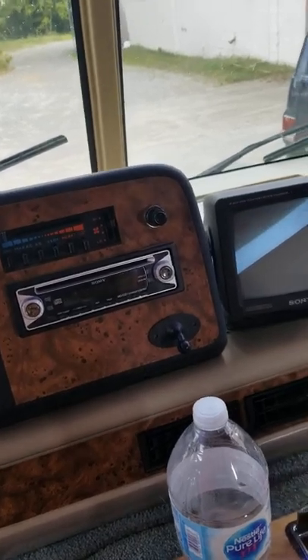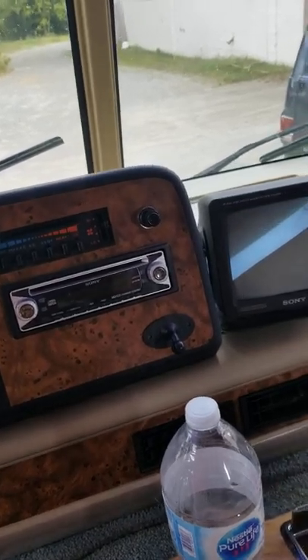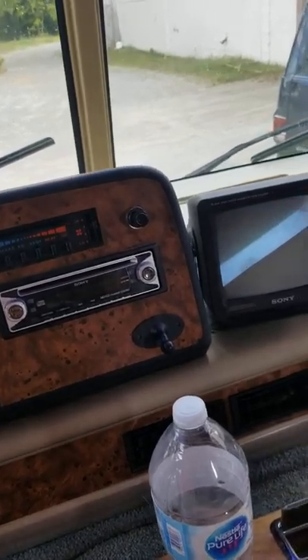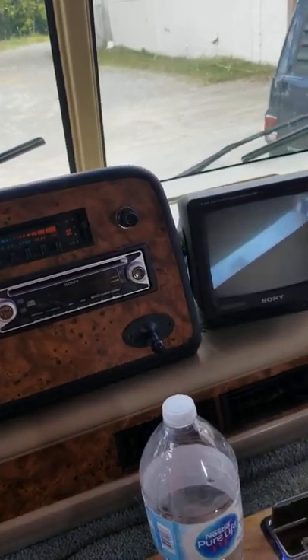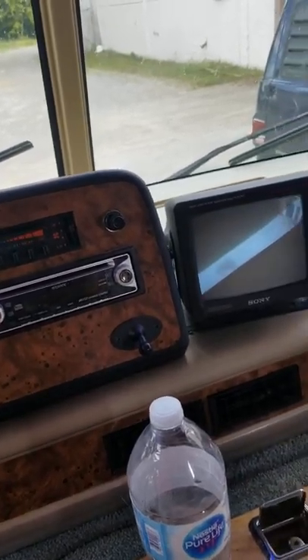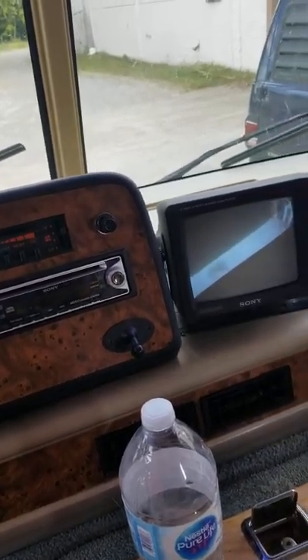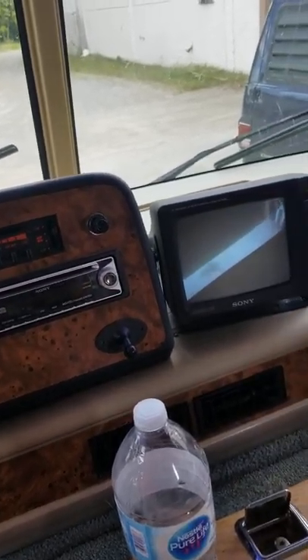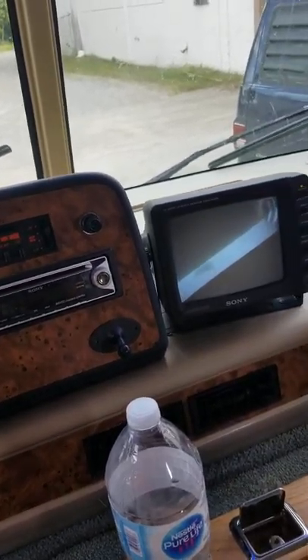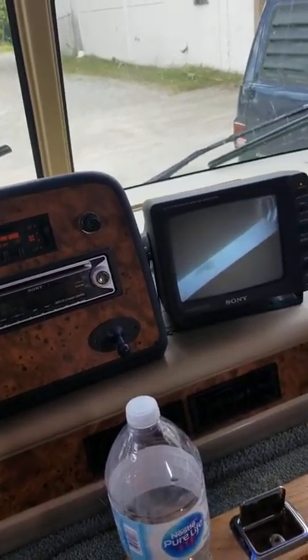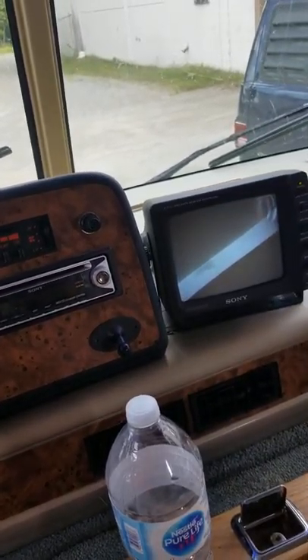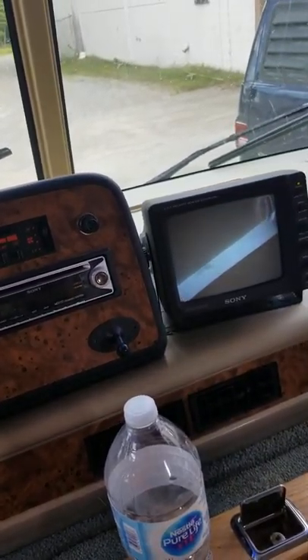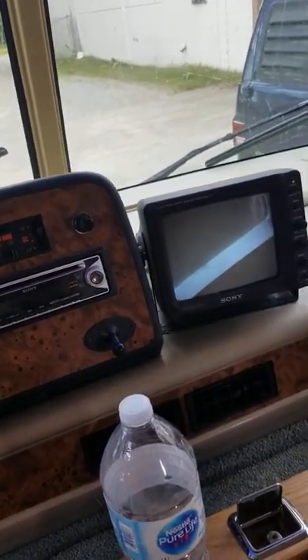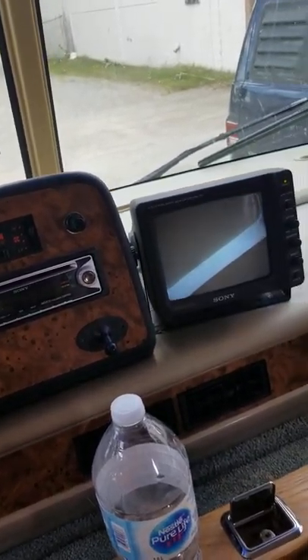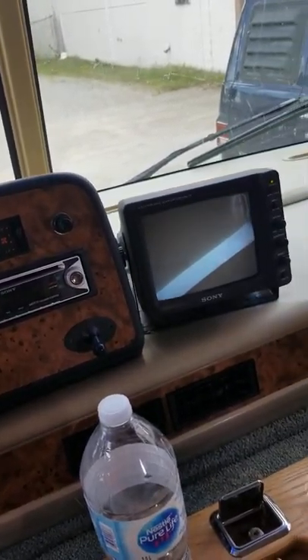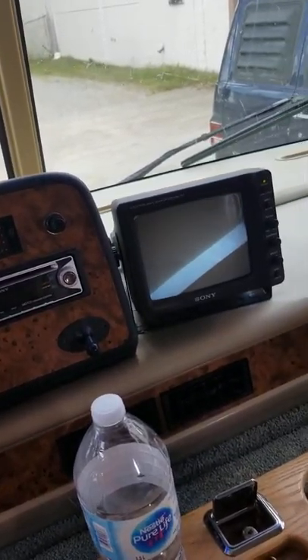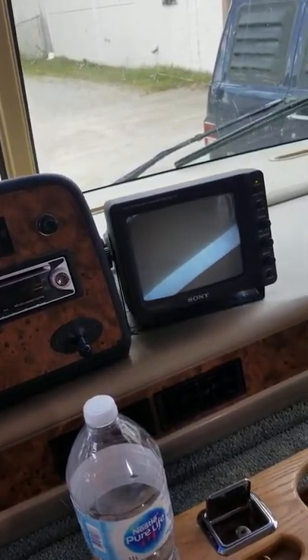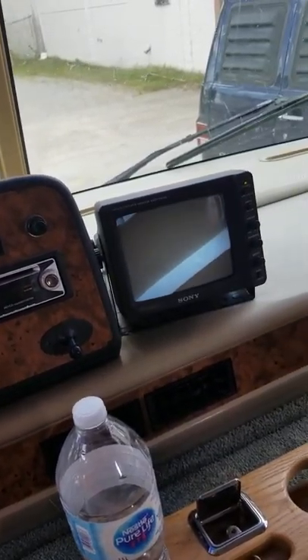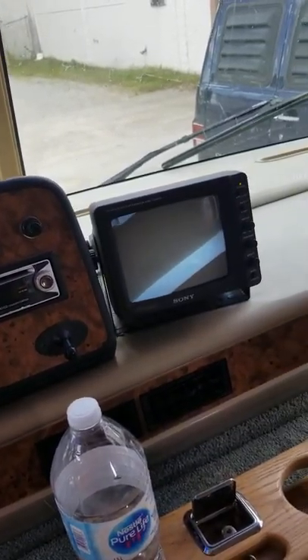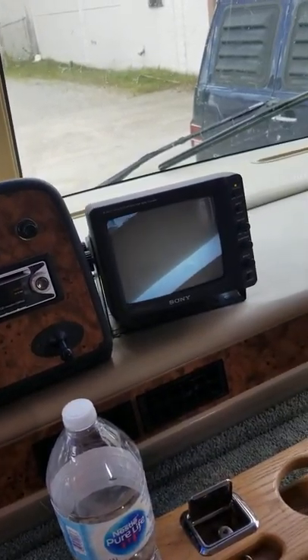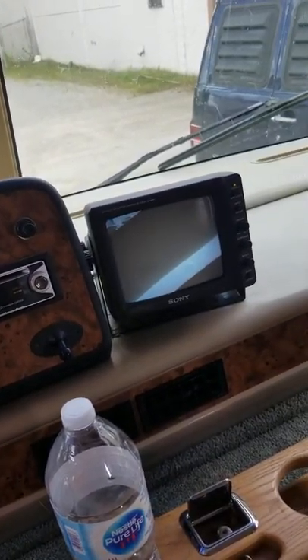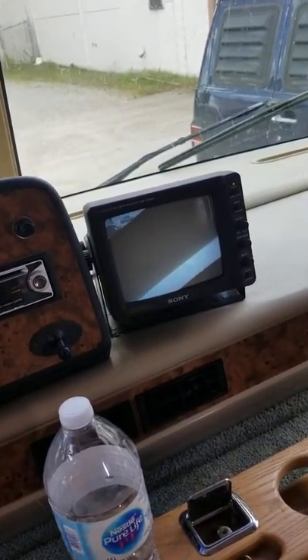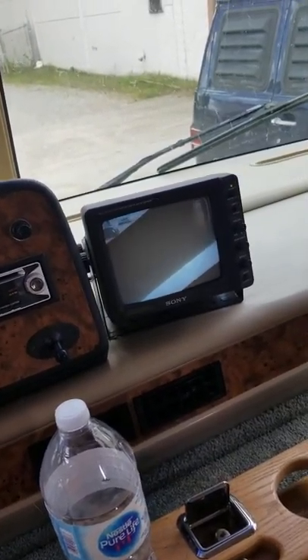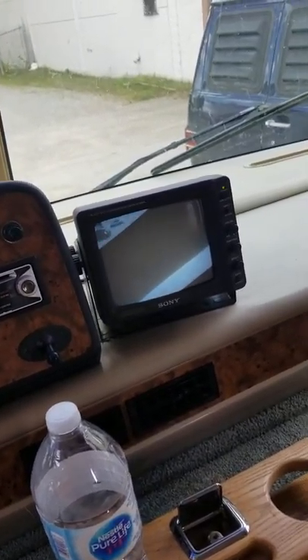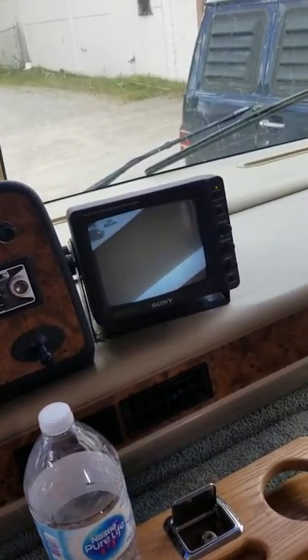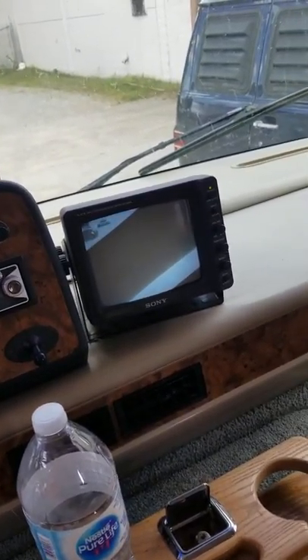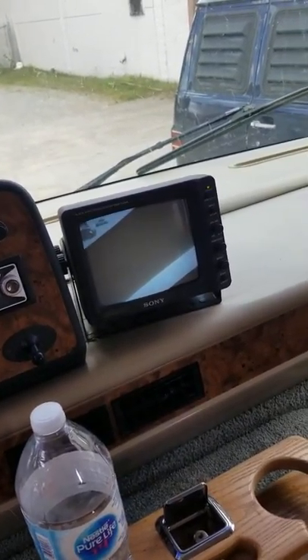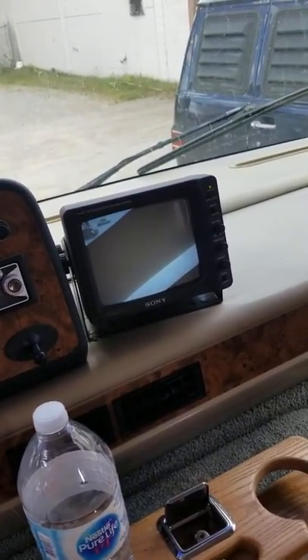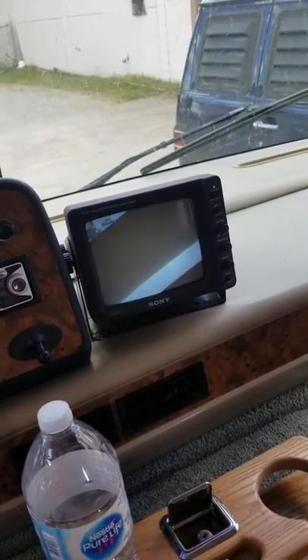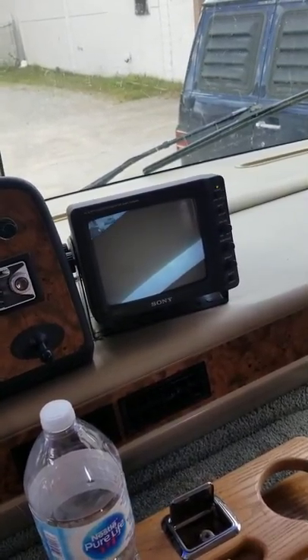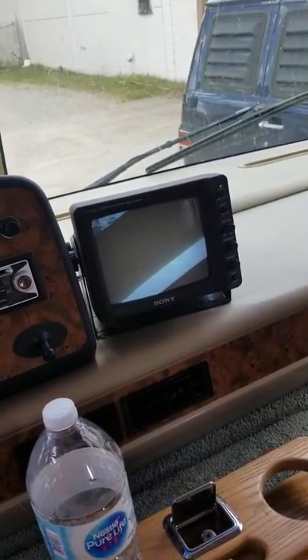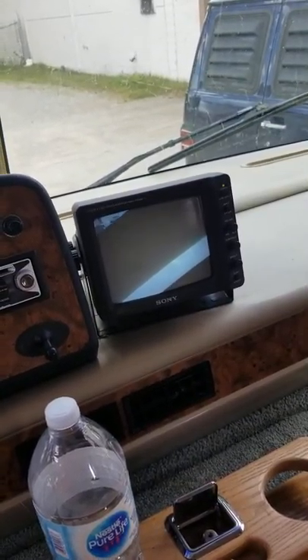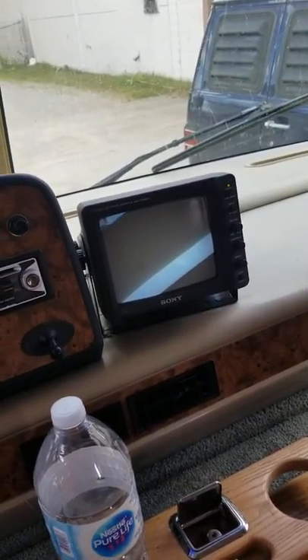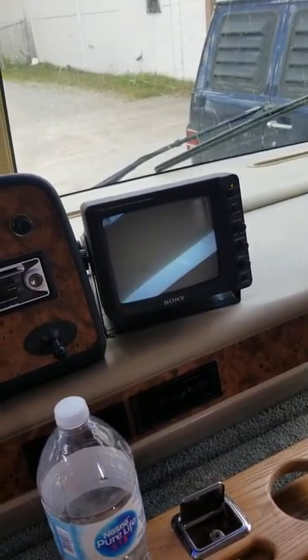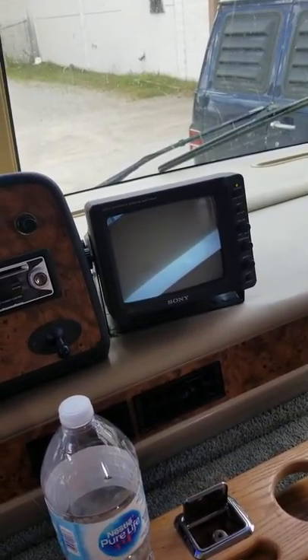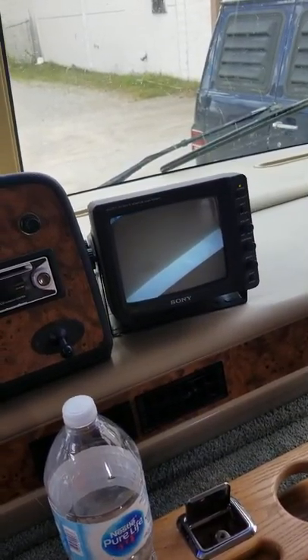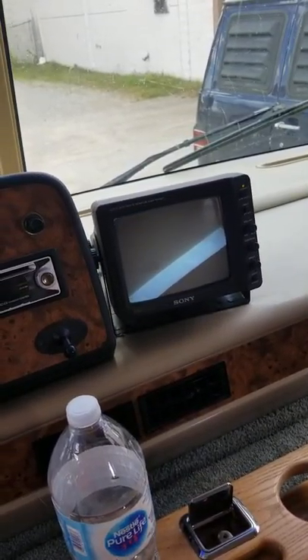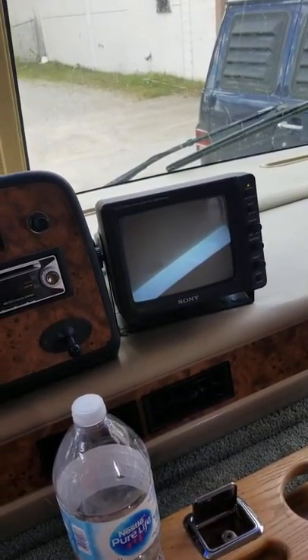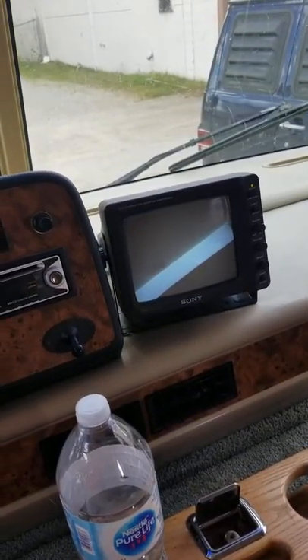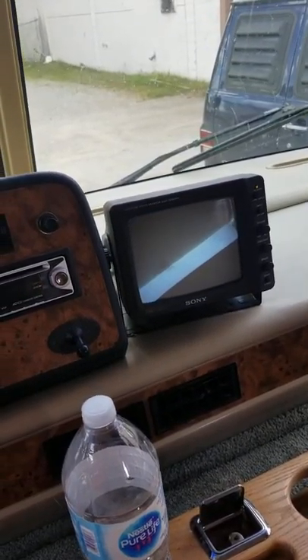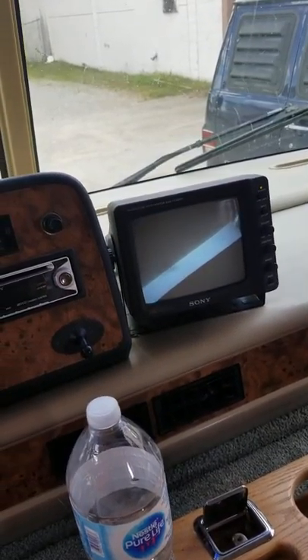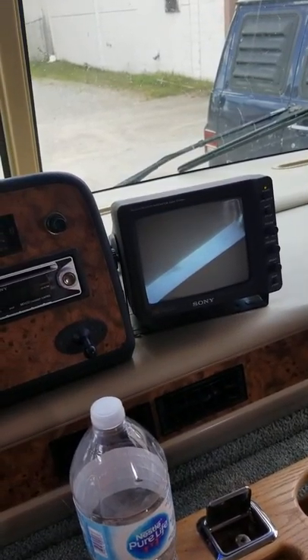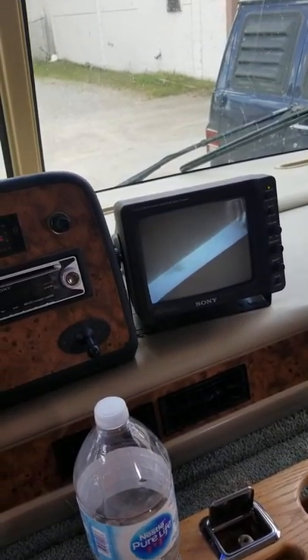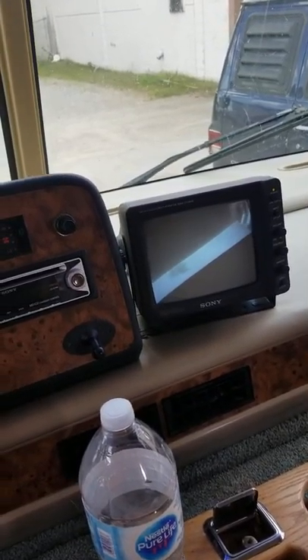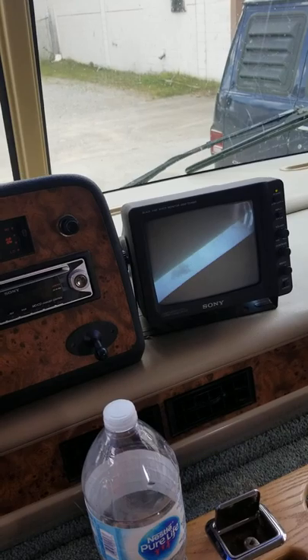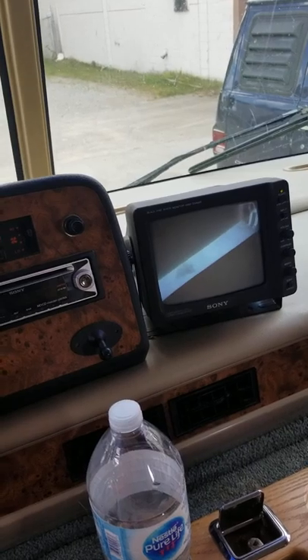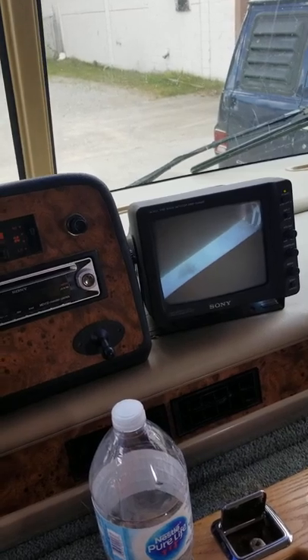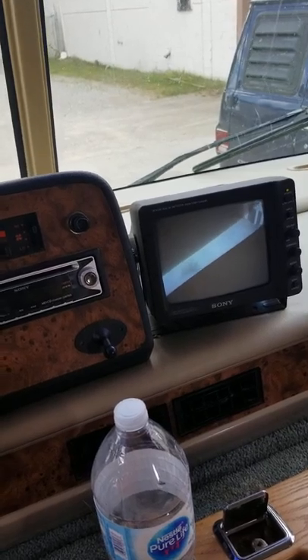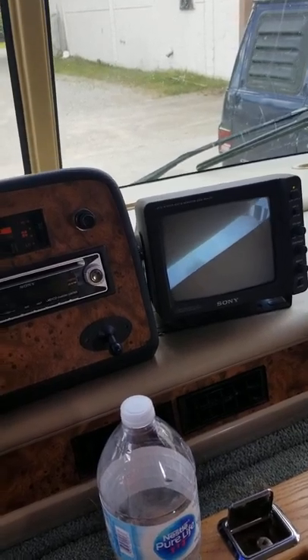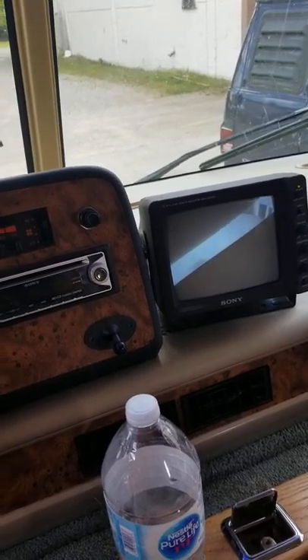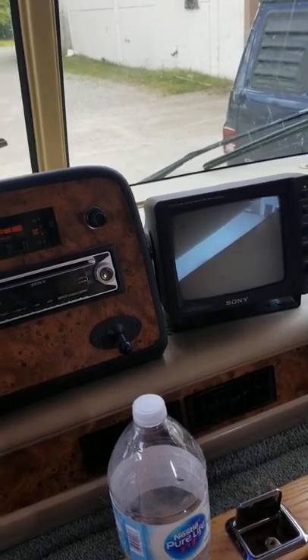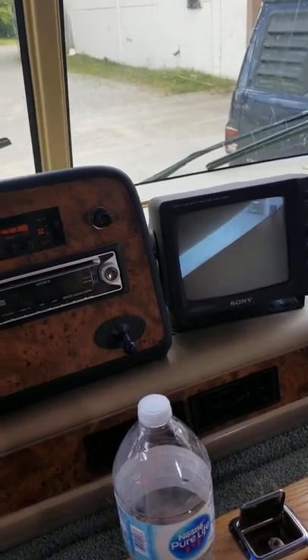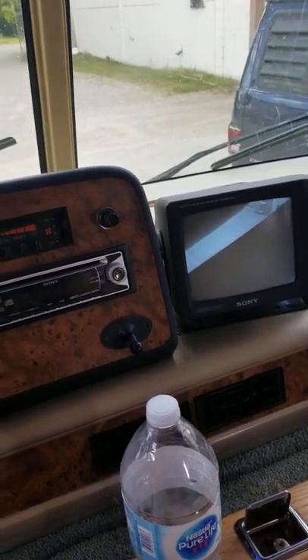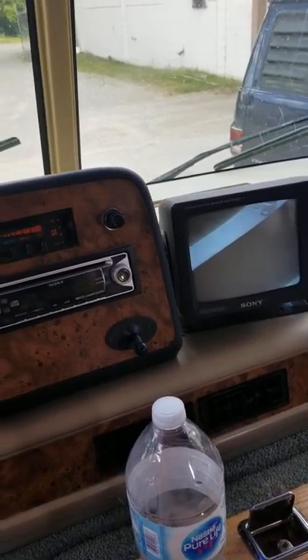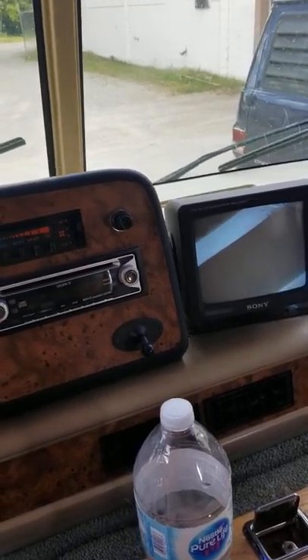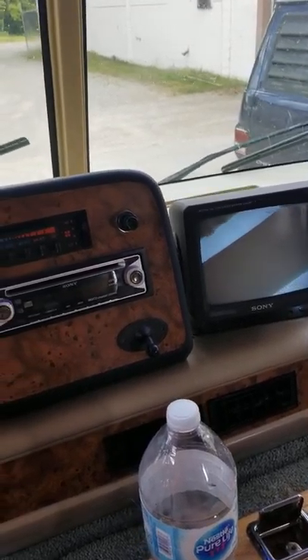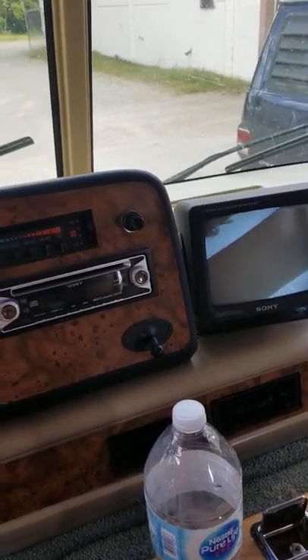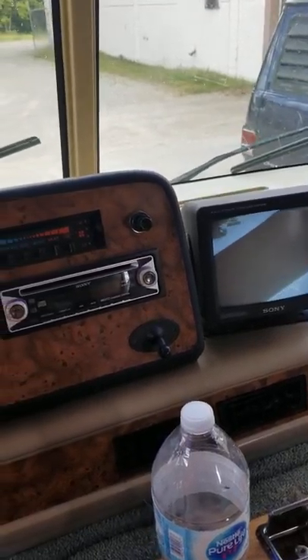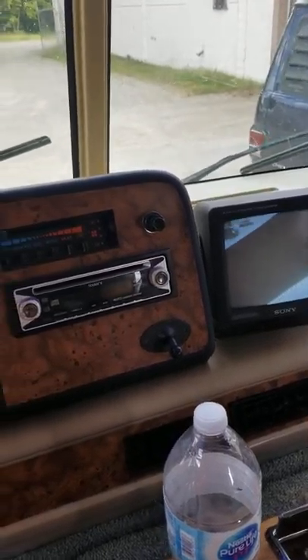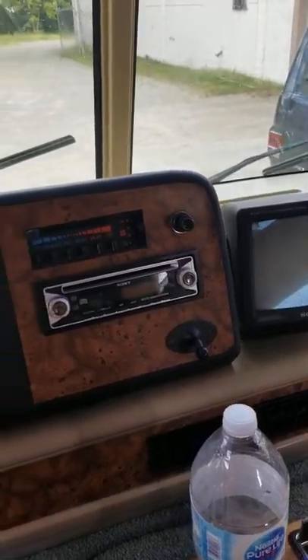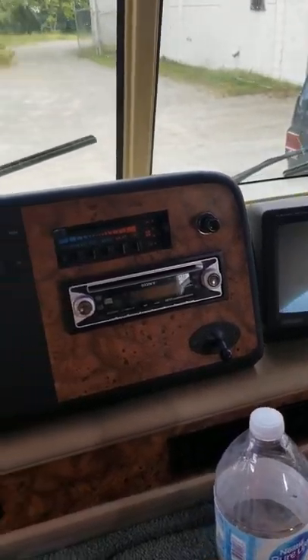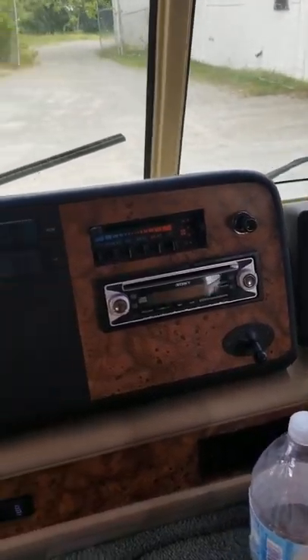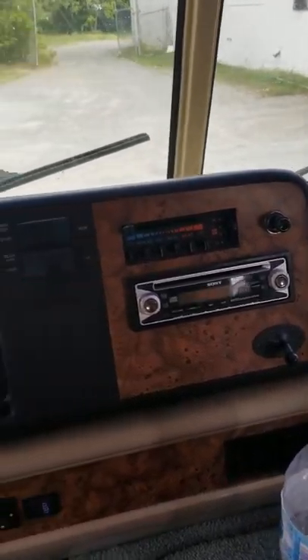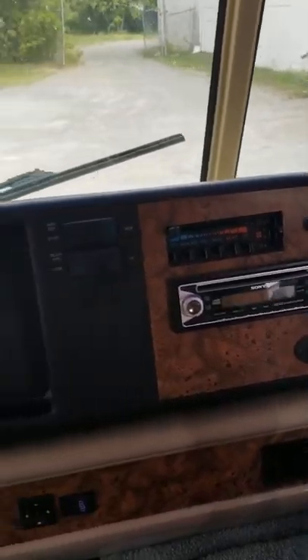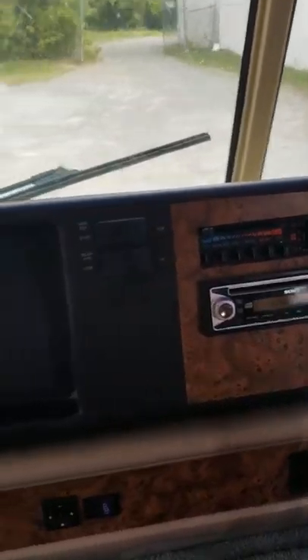There's a backup camera — no, there's no lines in the picture, it's just the camera that's making it look that way.